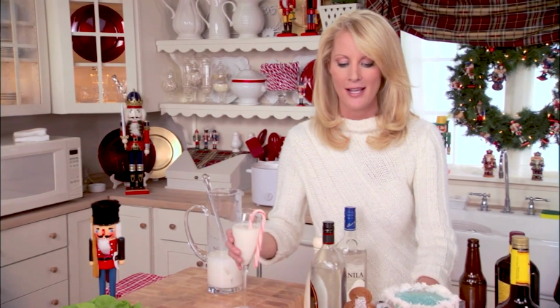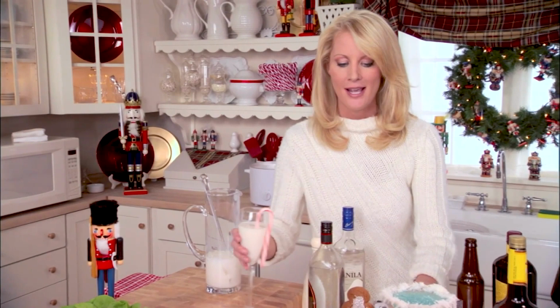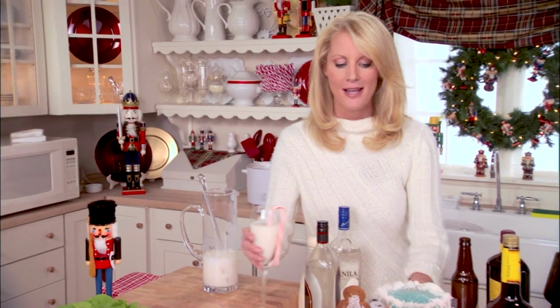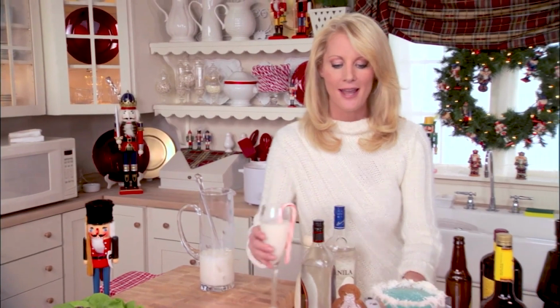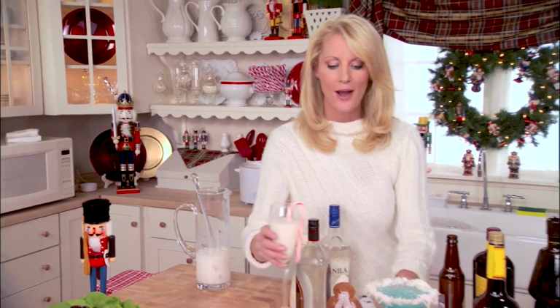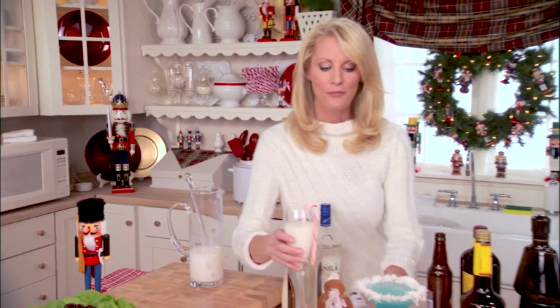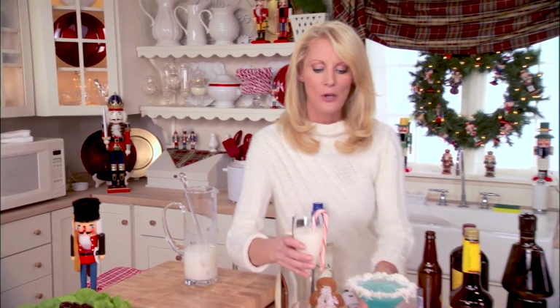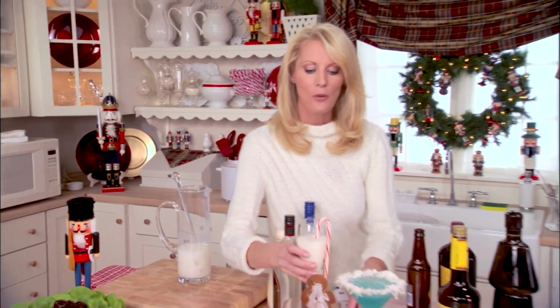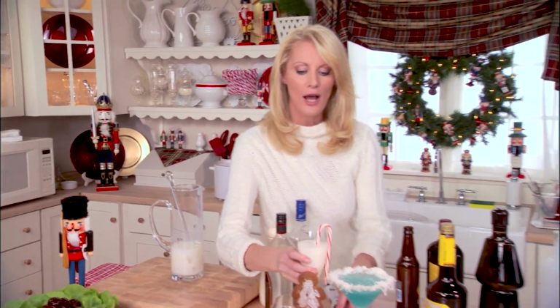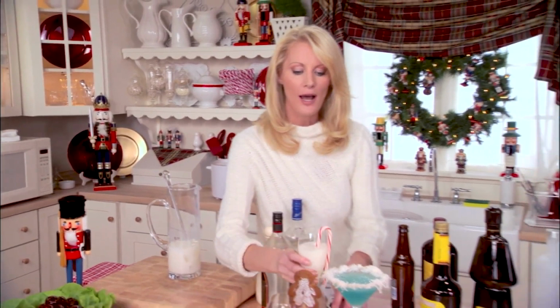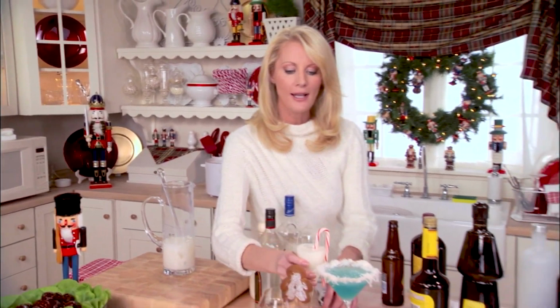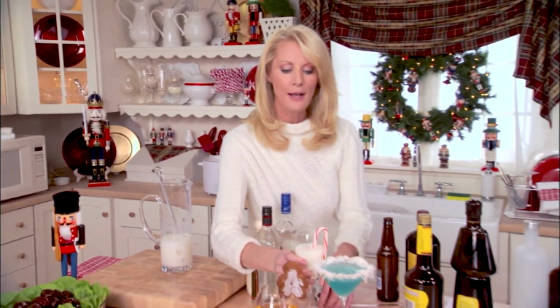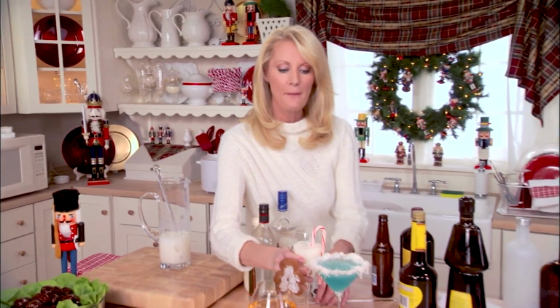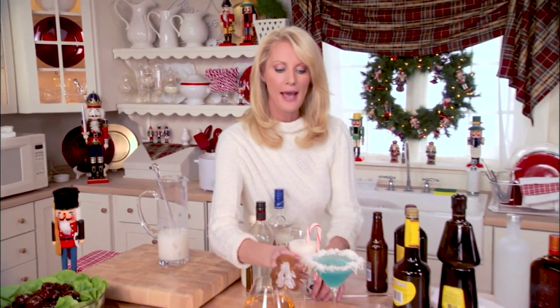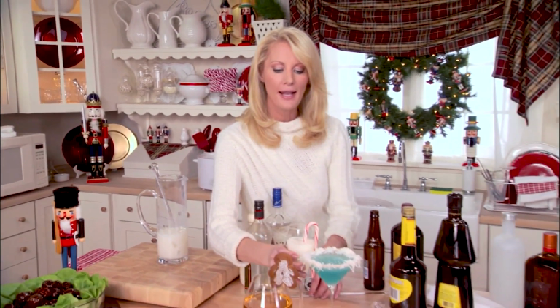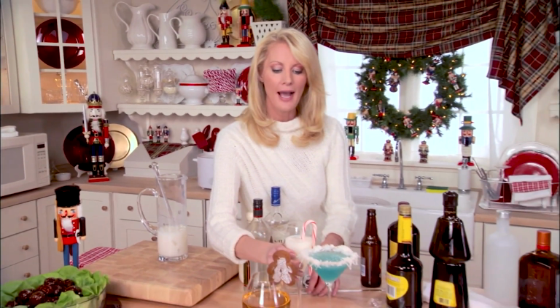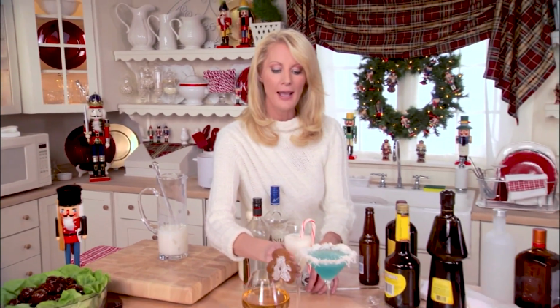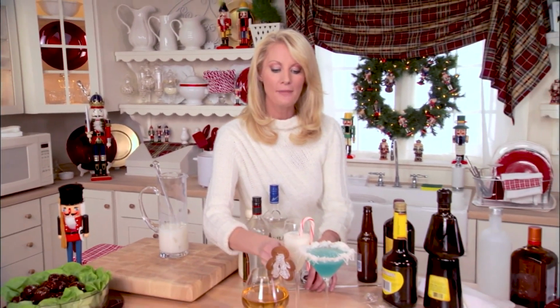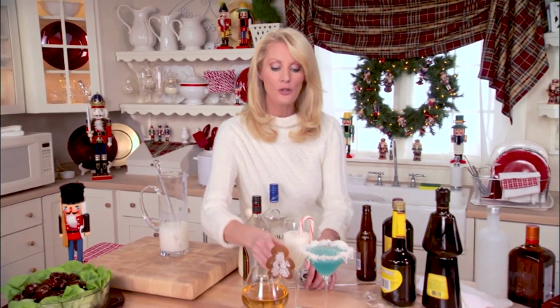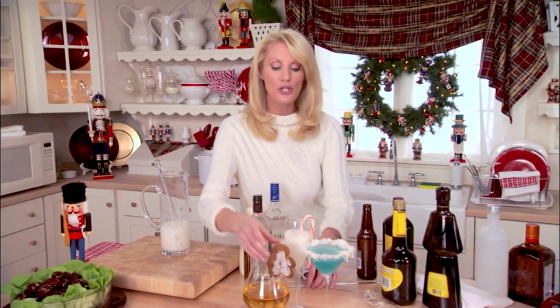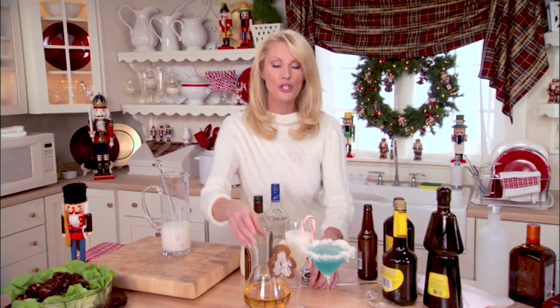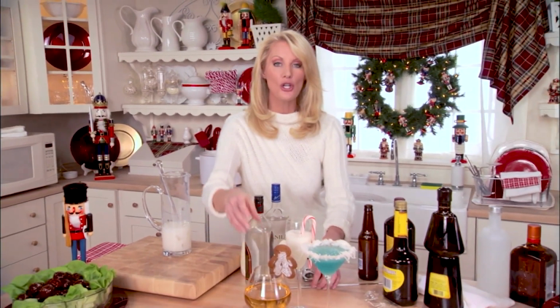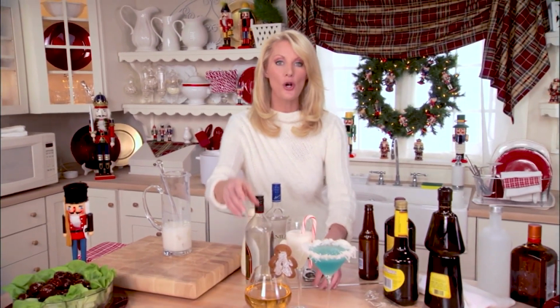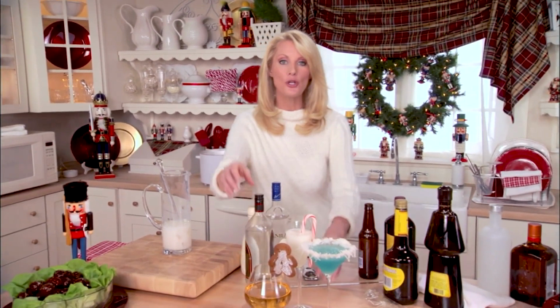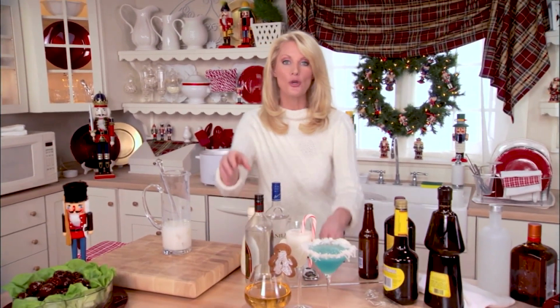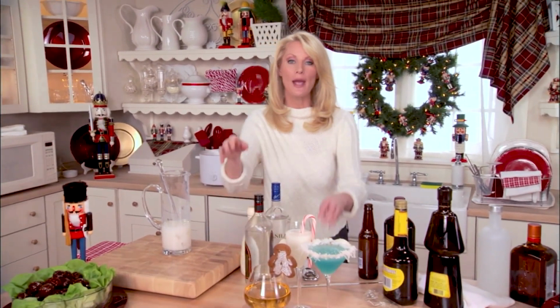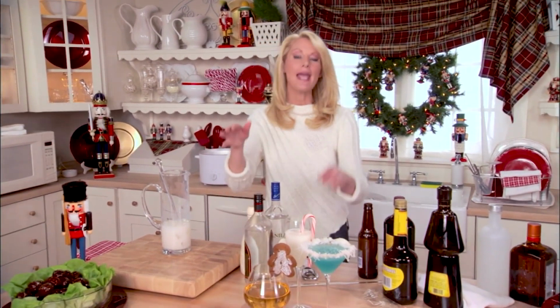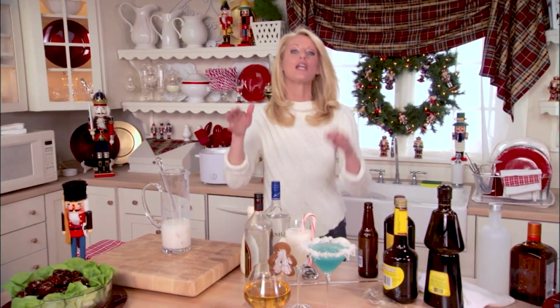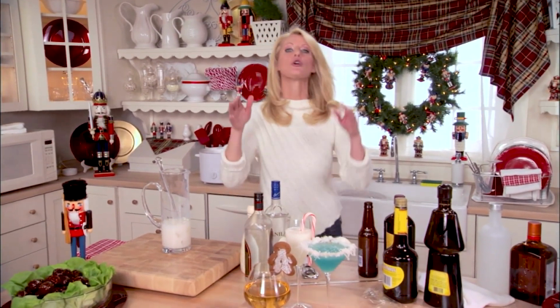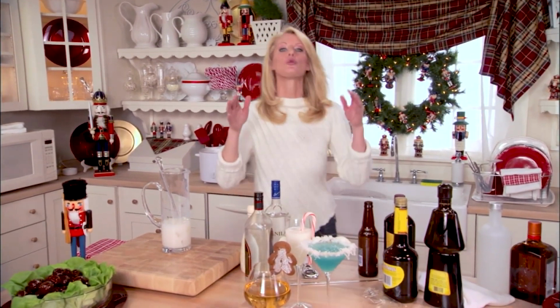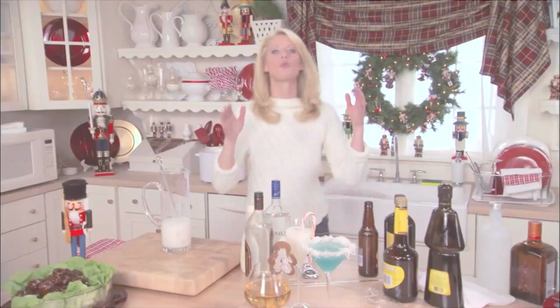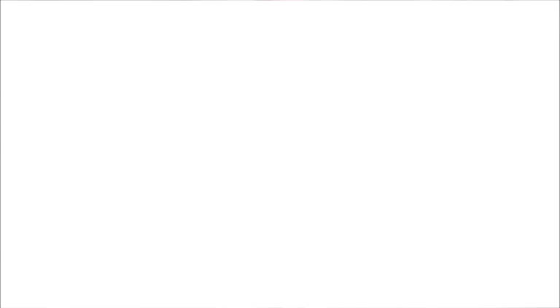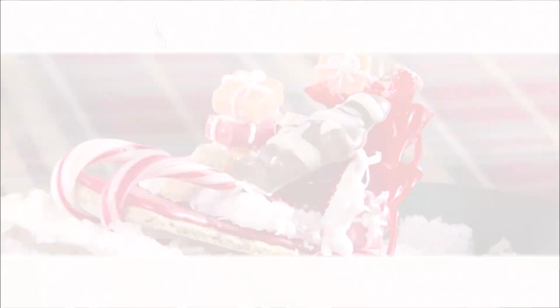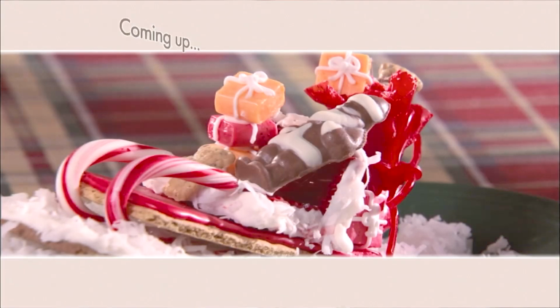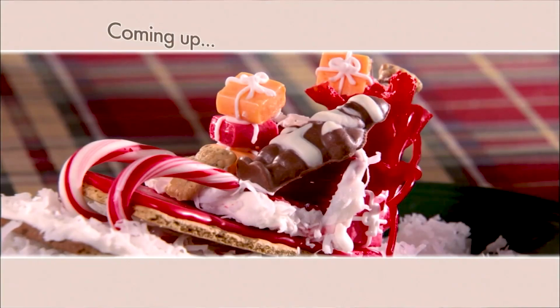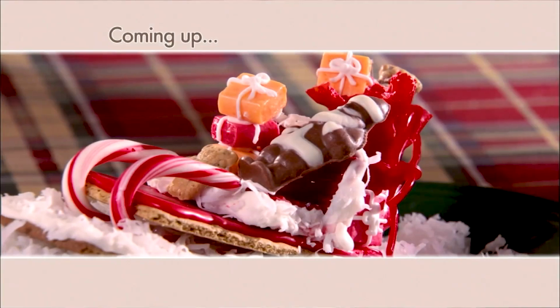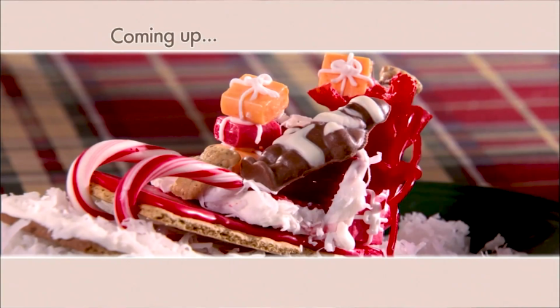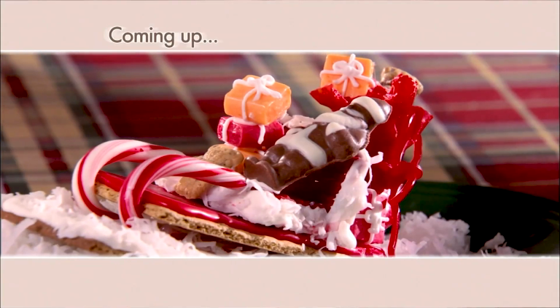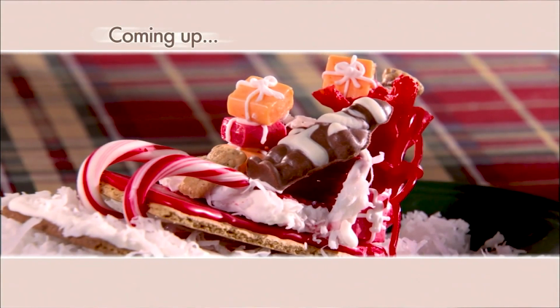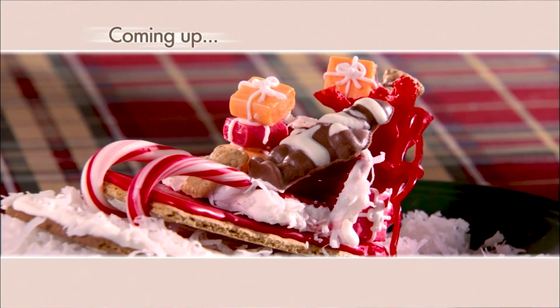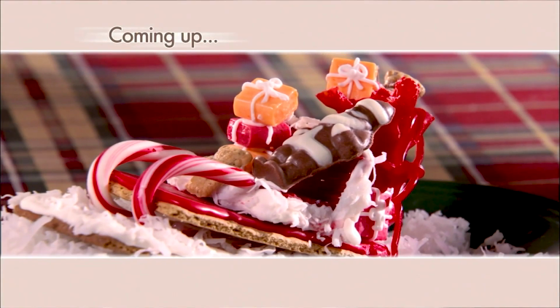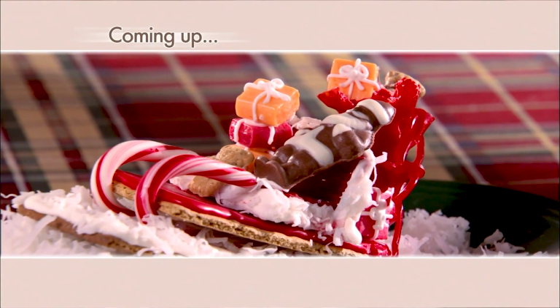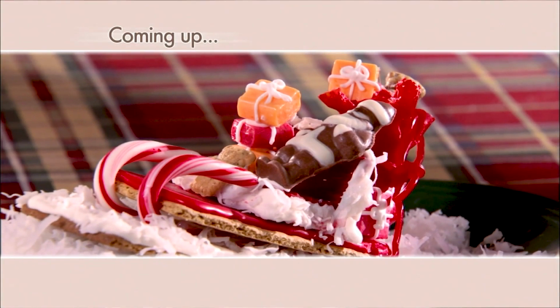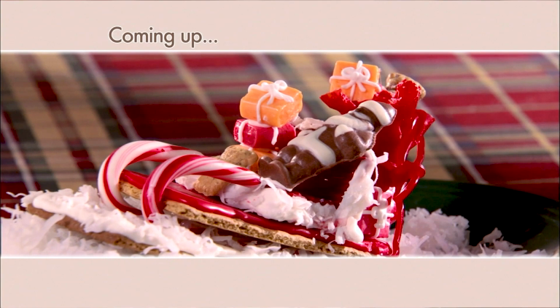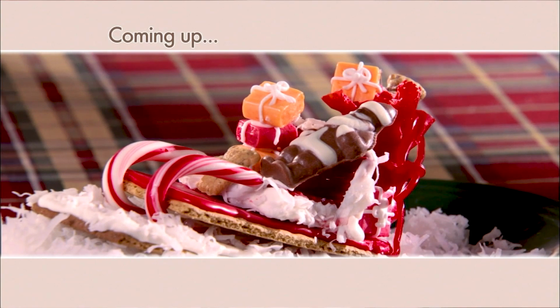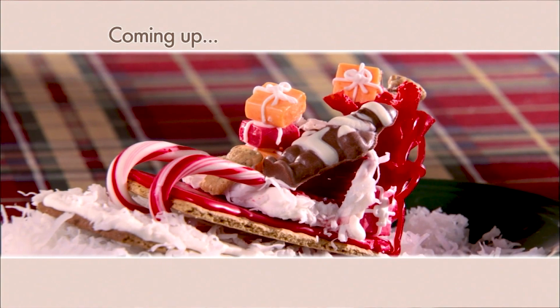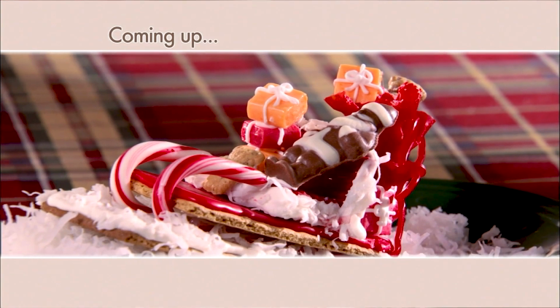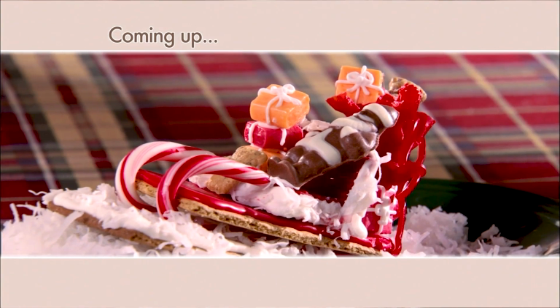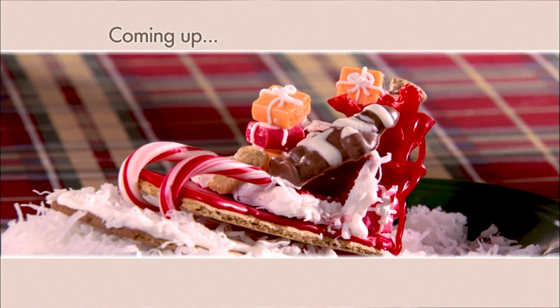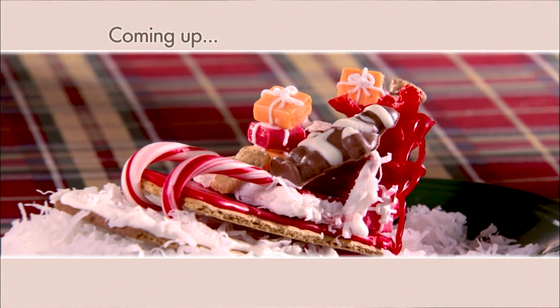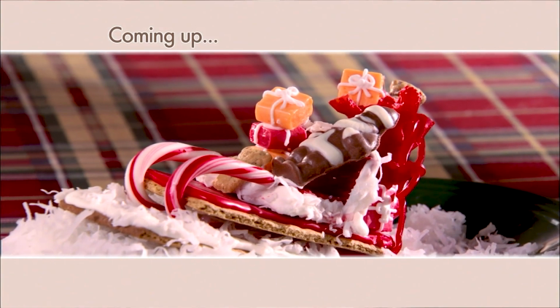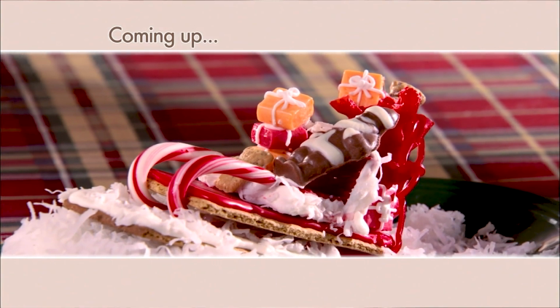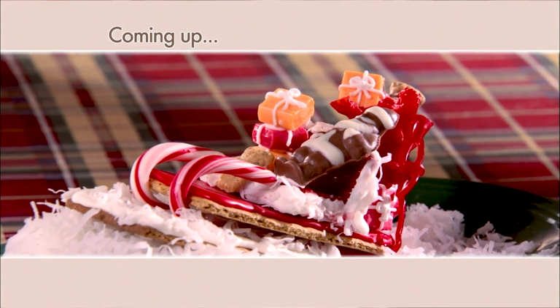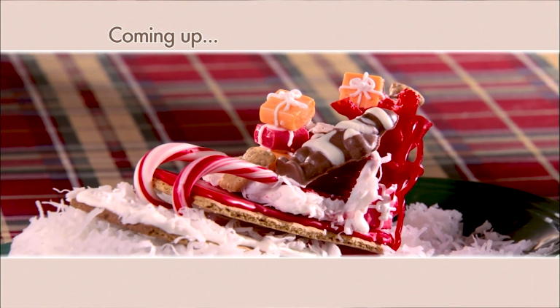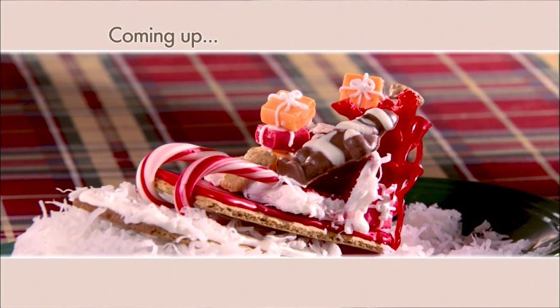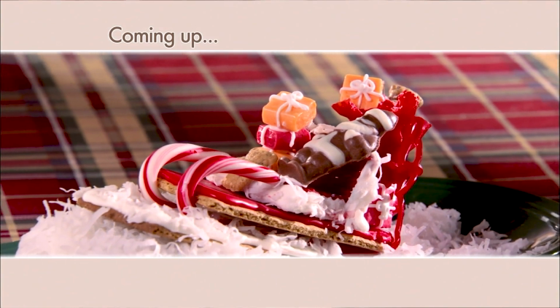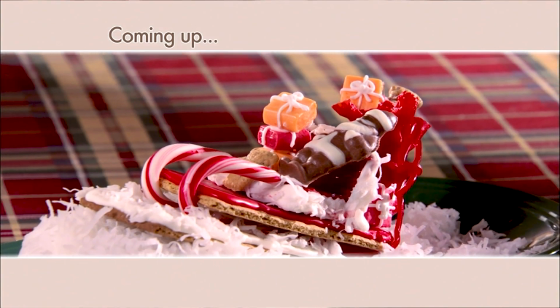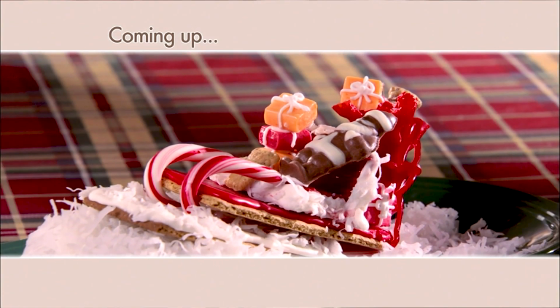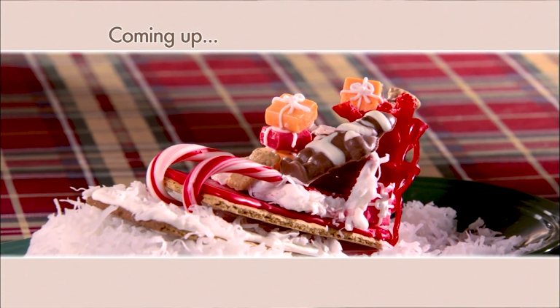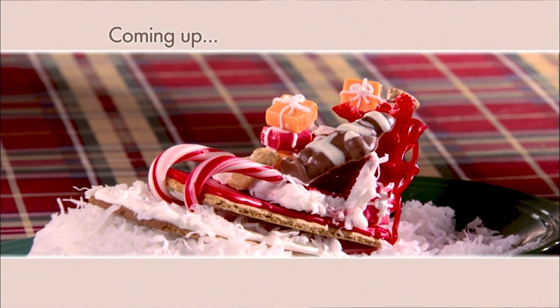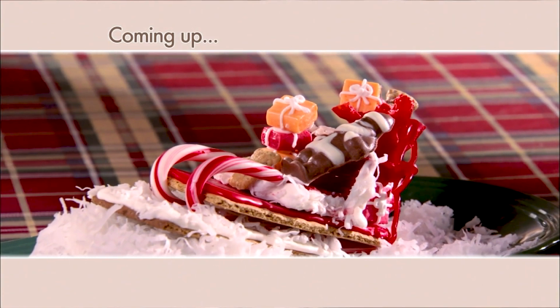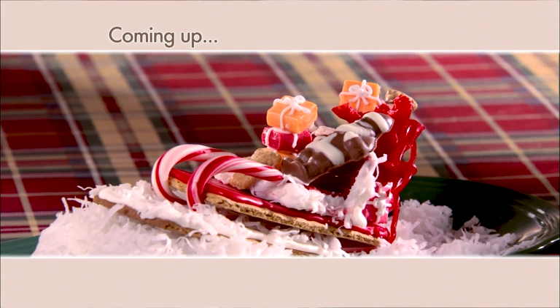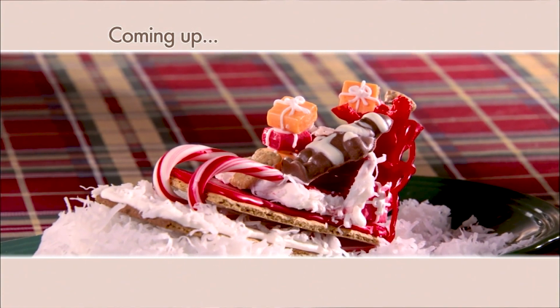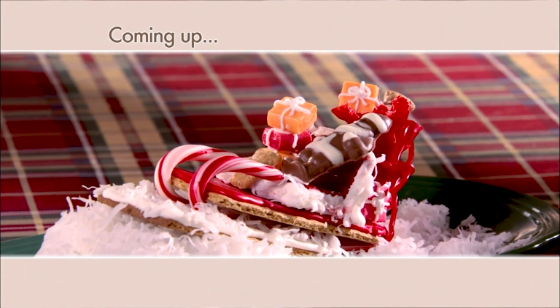When I come back, I am going to show you a great Santa's sleigh favor, and I'm going to run and change into something a little bit more comfortable. I'll see you right back here in just a second.